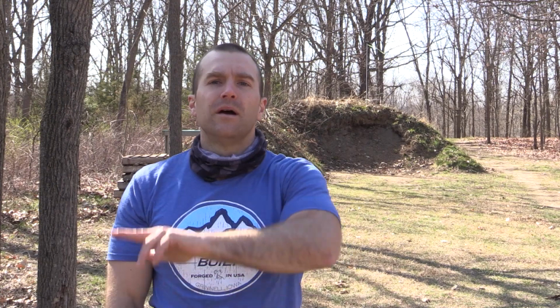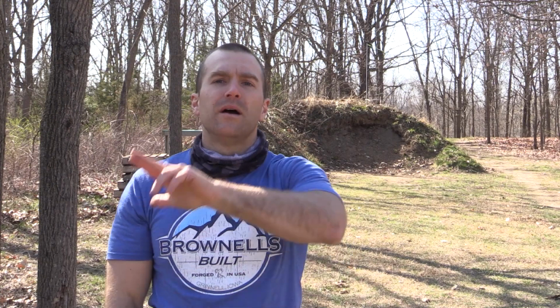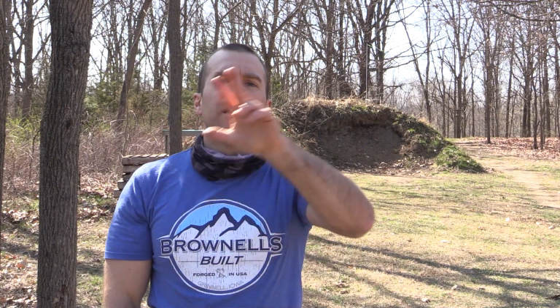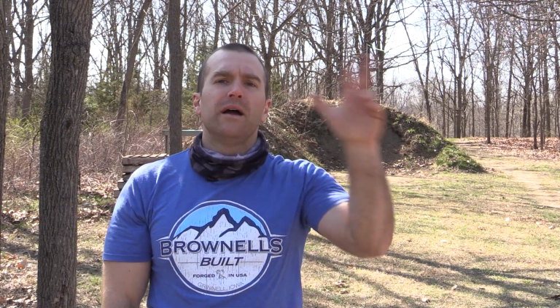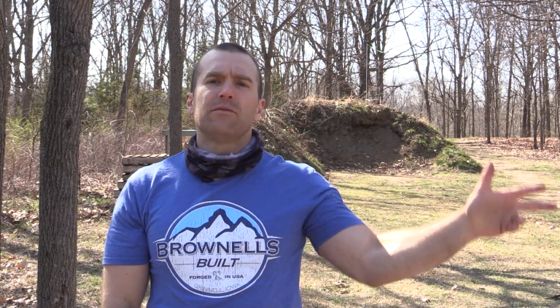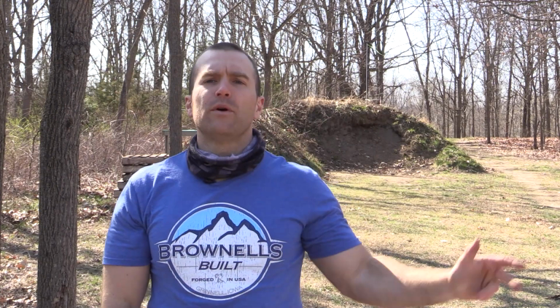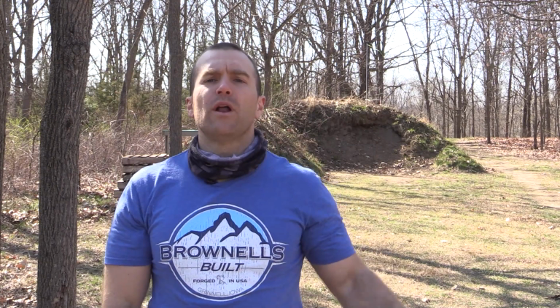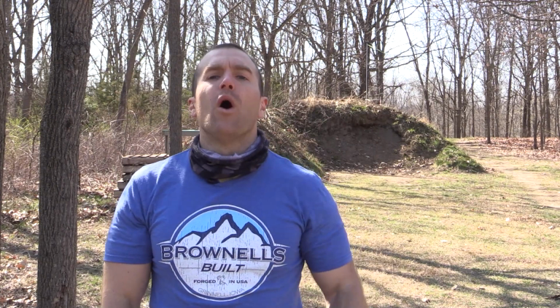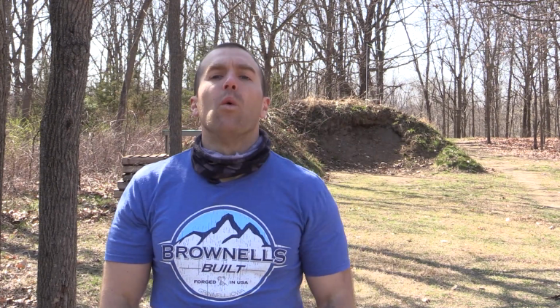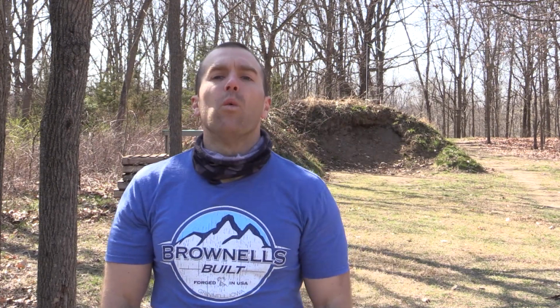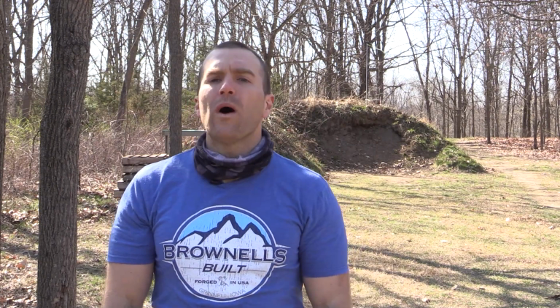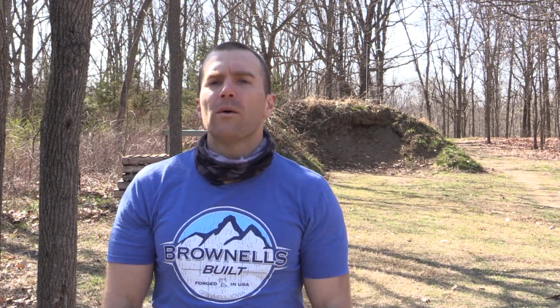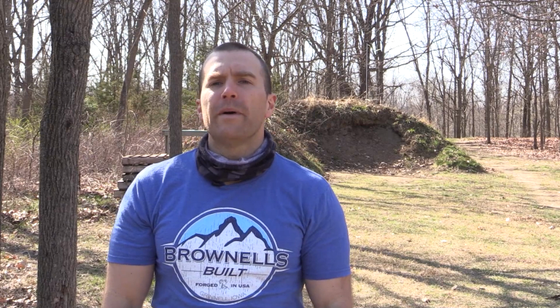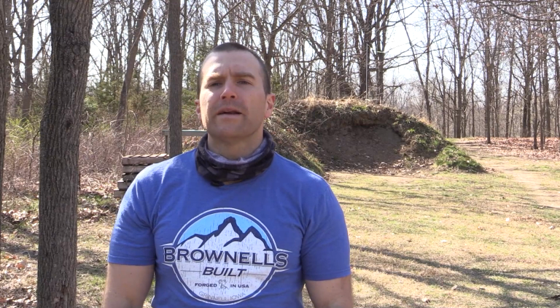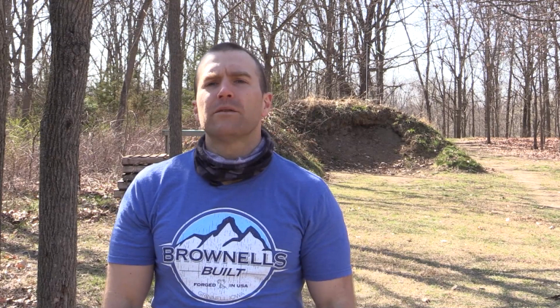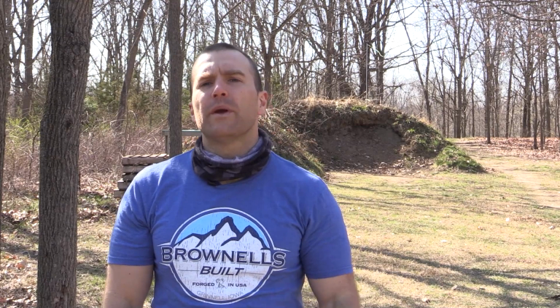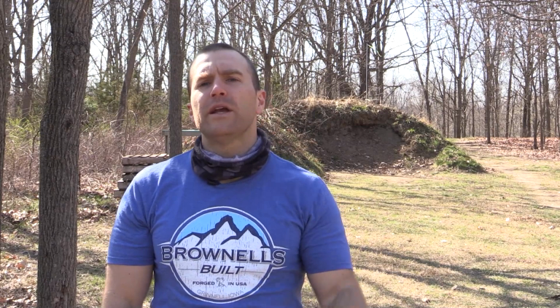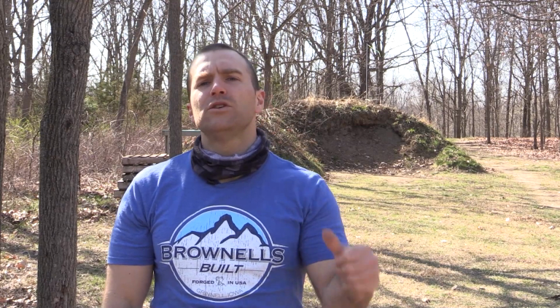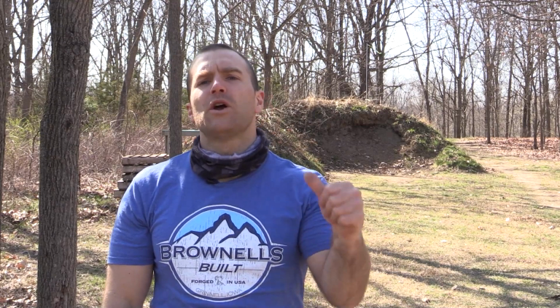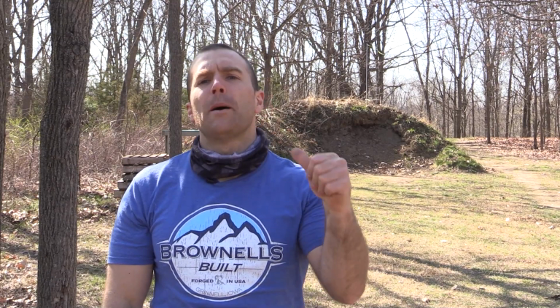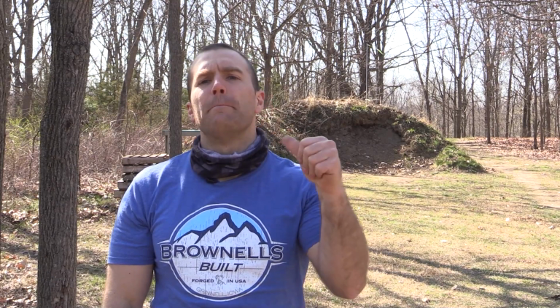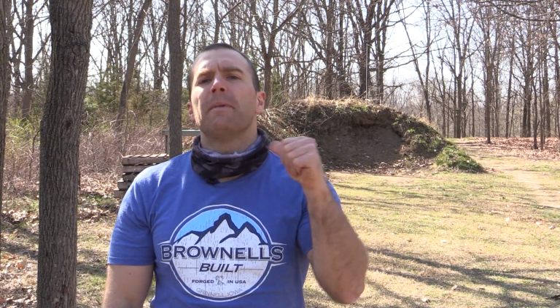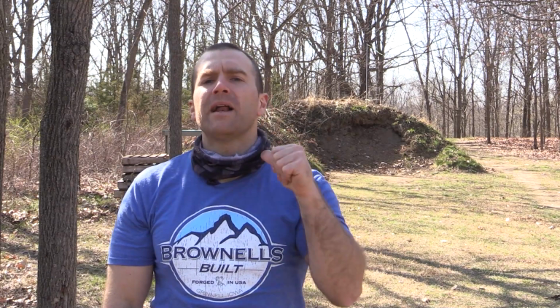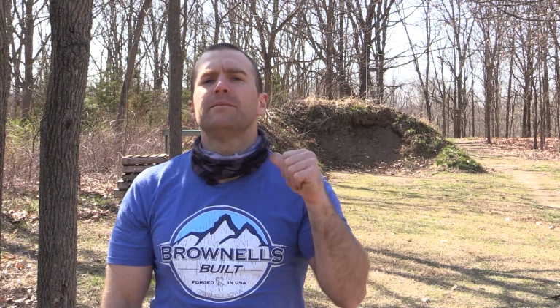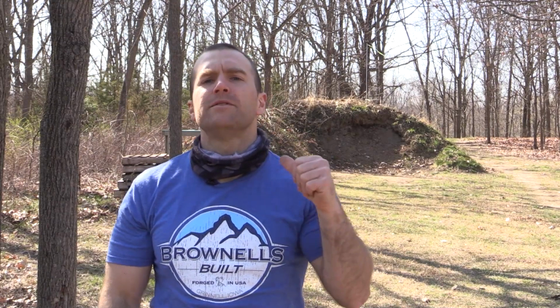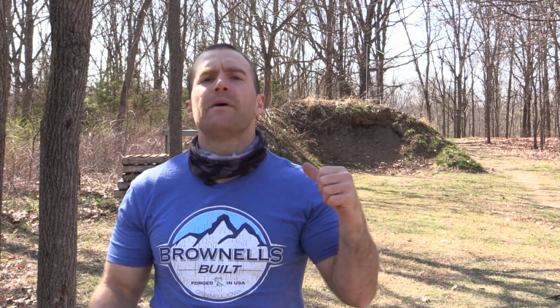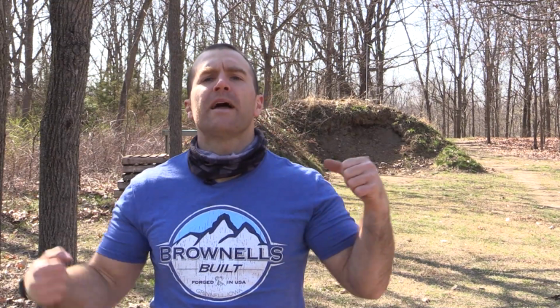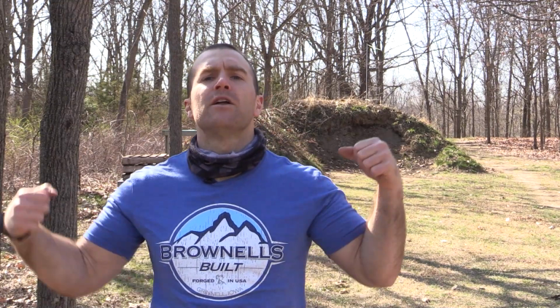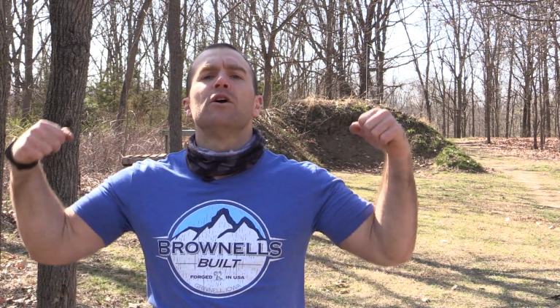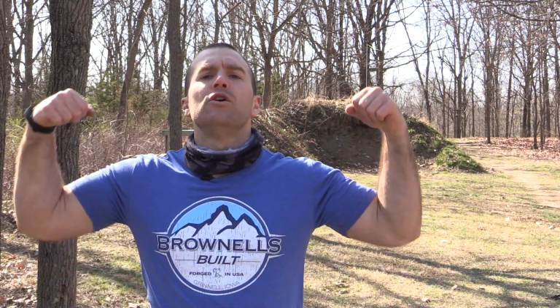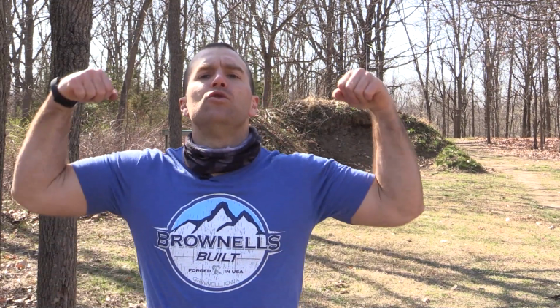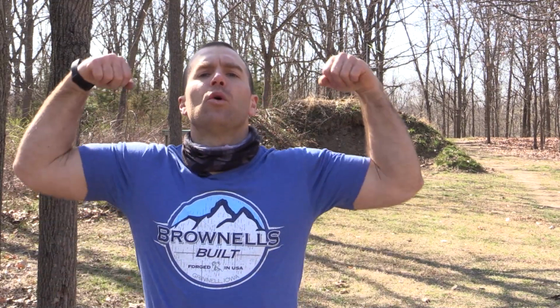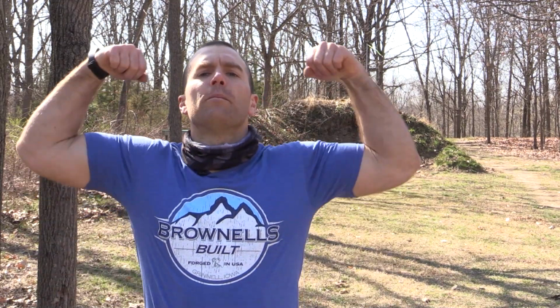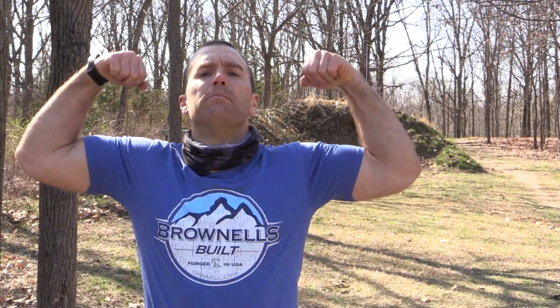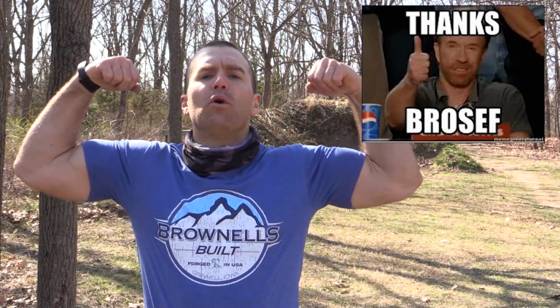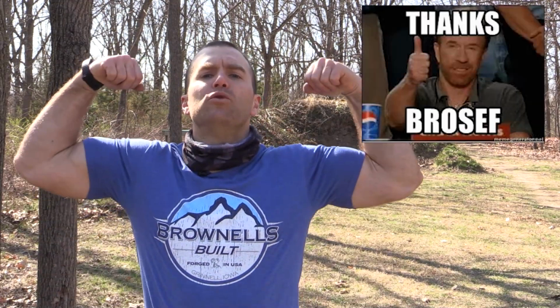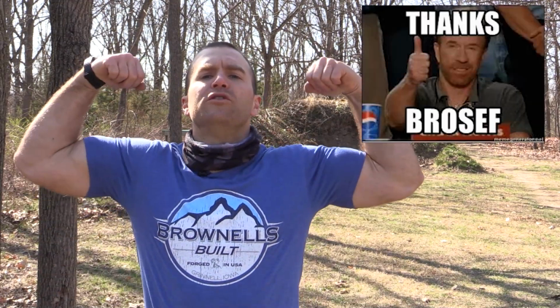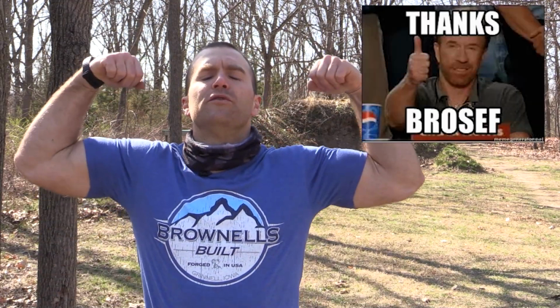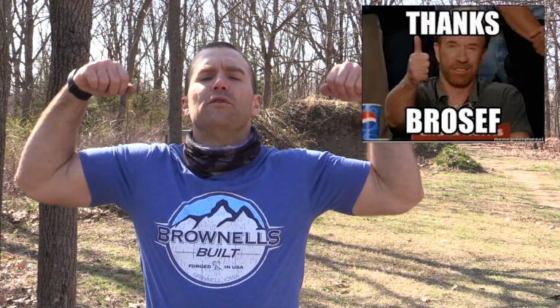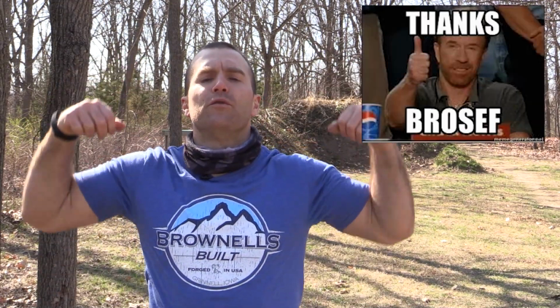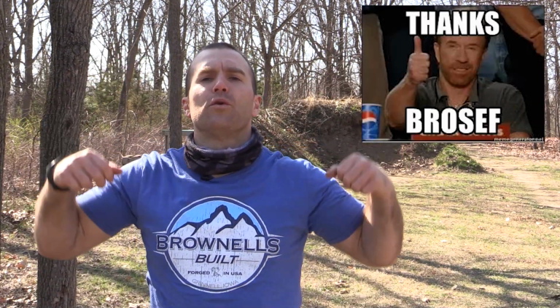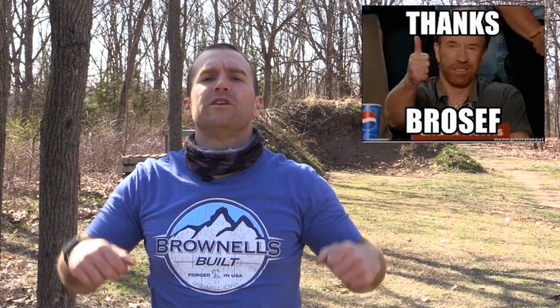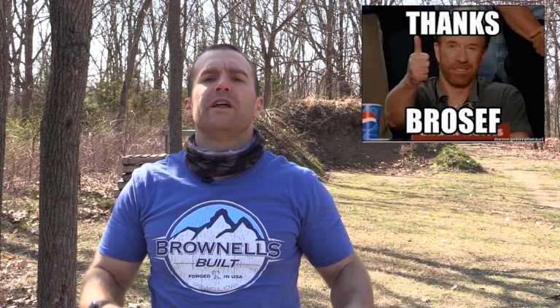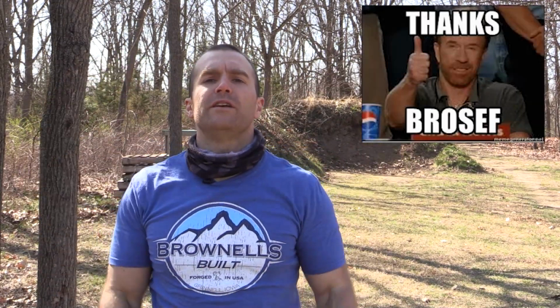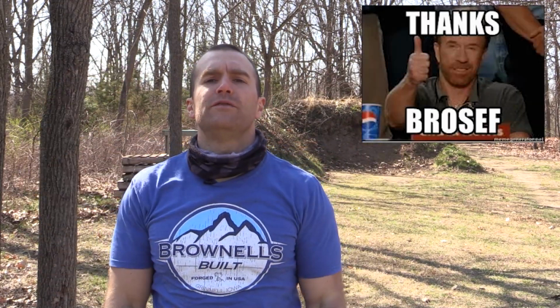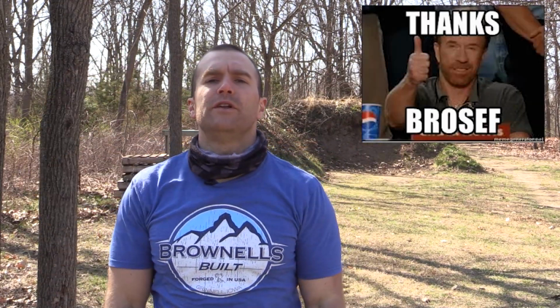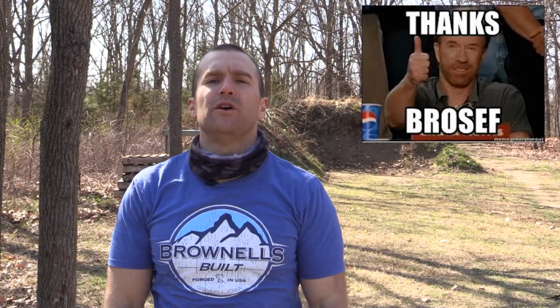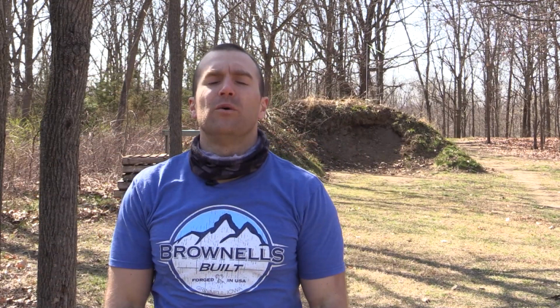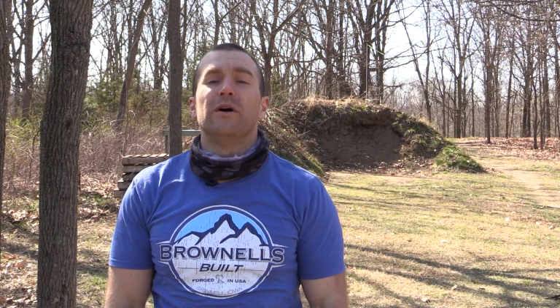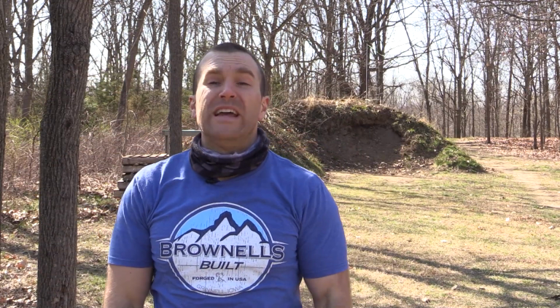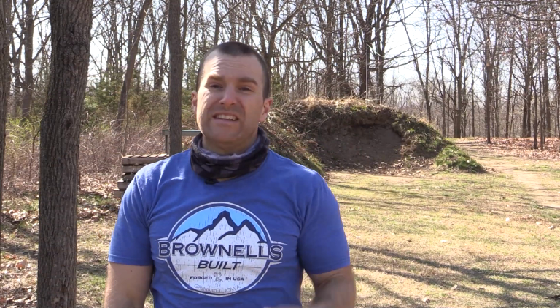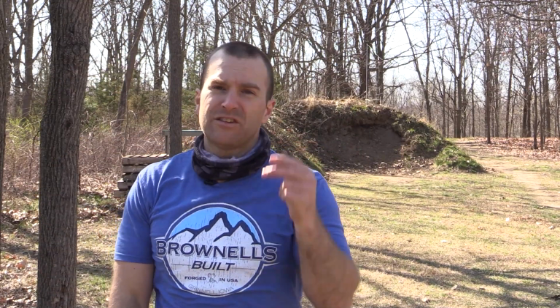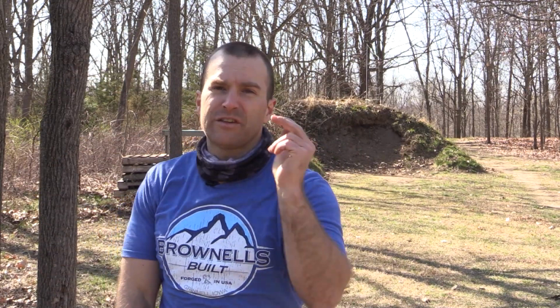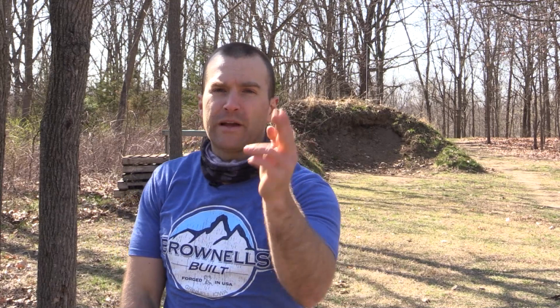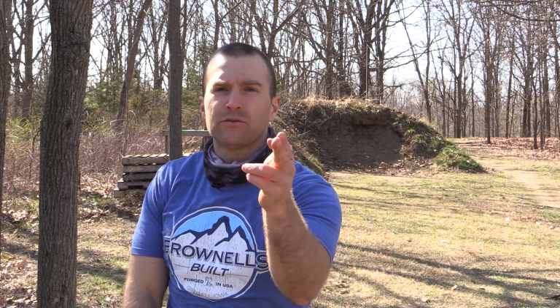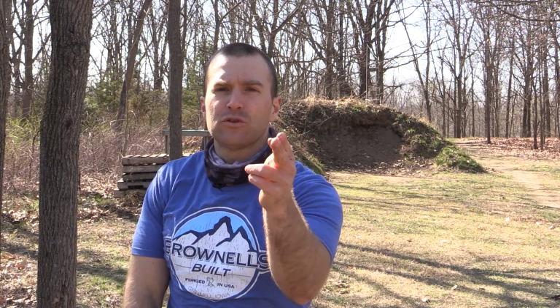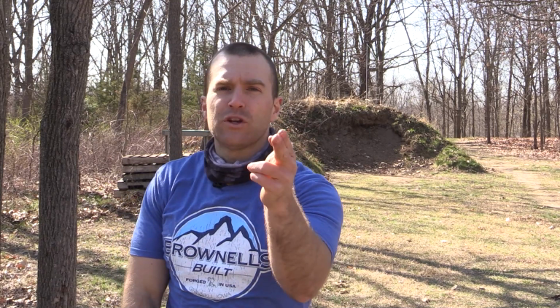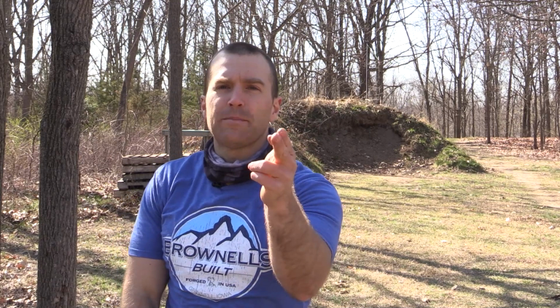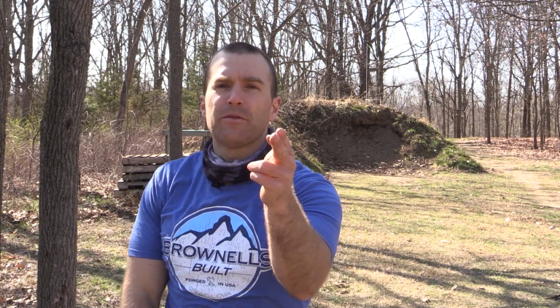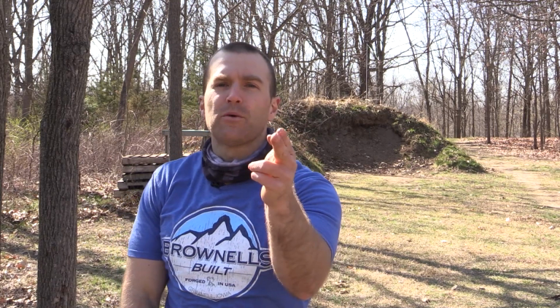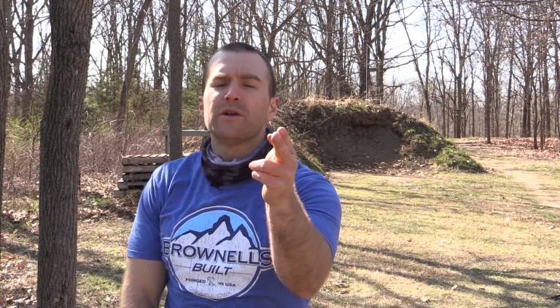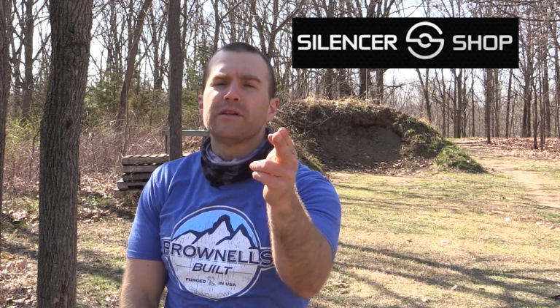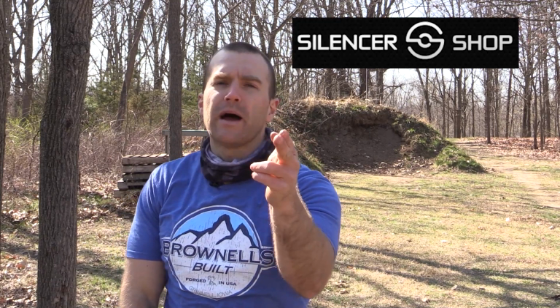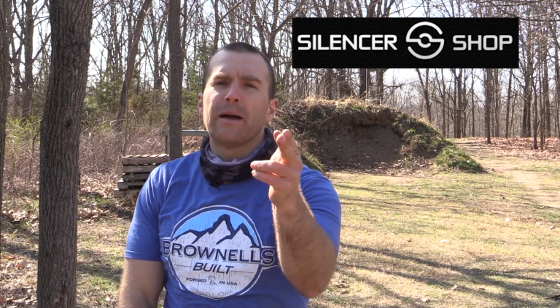Hey everyone, welcome back to the range. My name is Matt, your broseph for today's video. It's Silencer Shop Authority time.